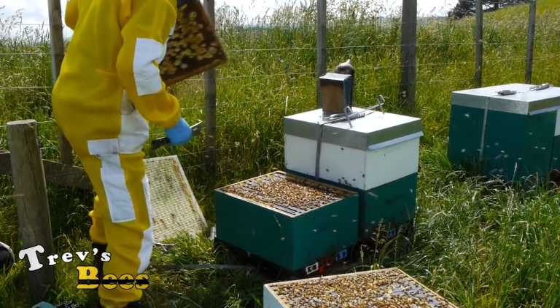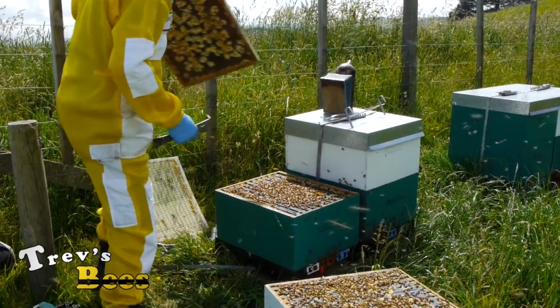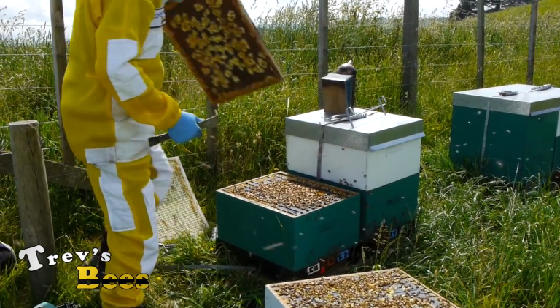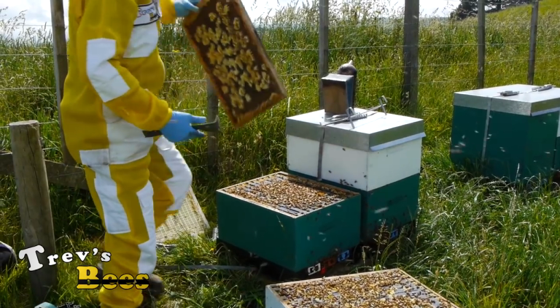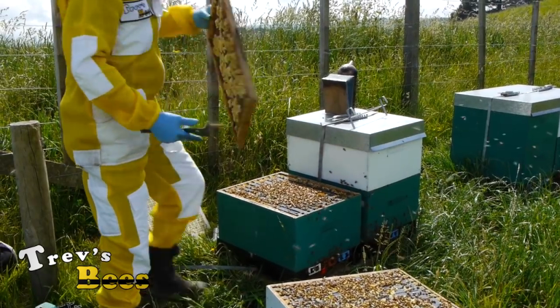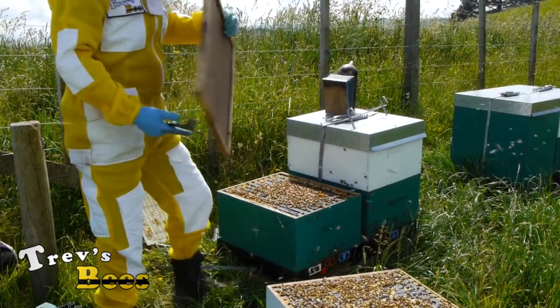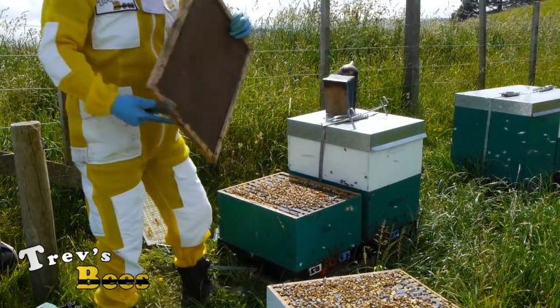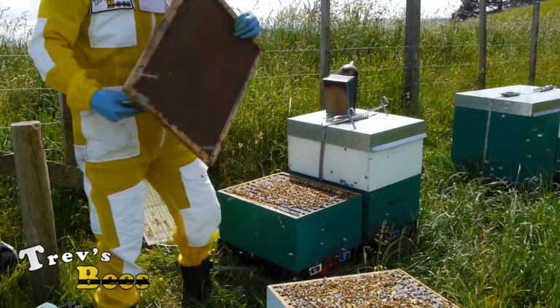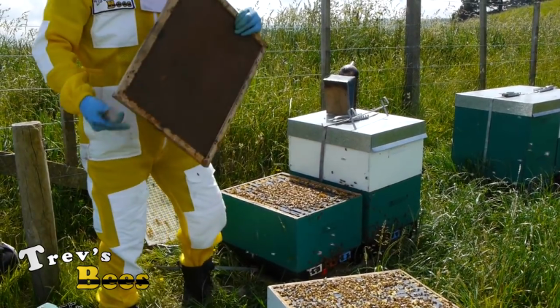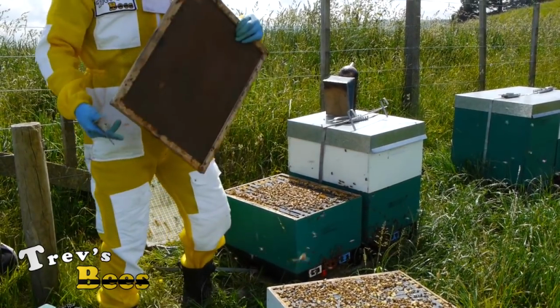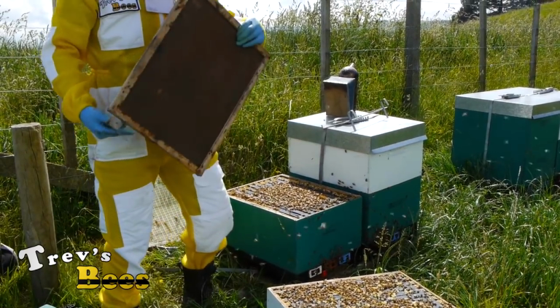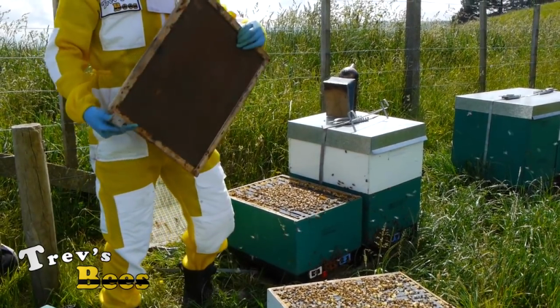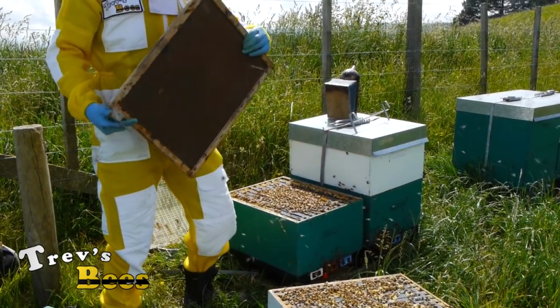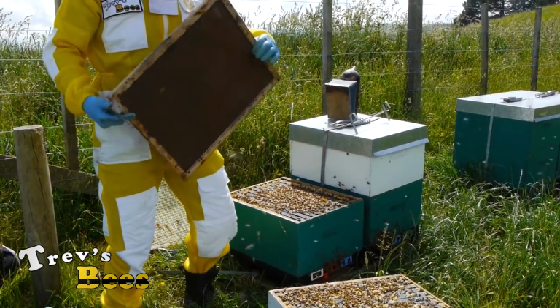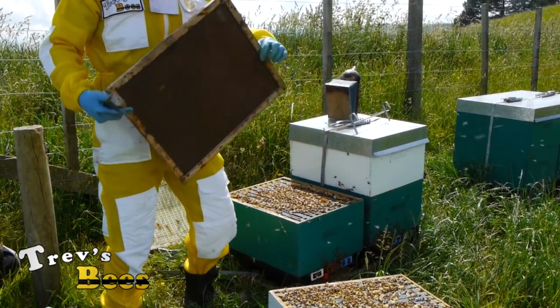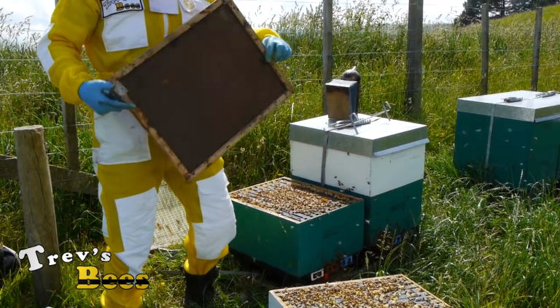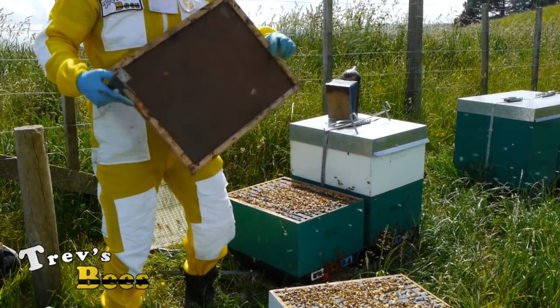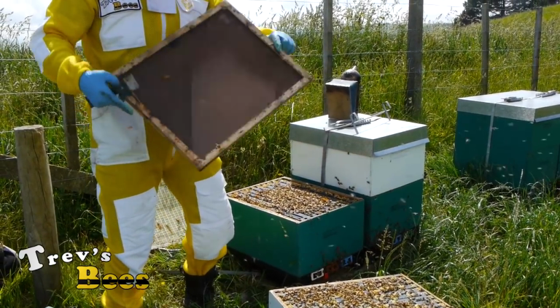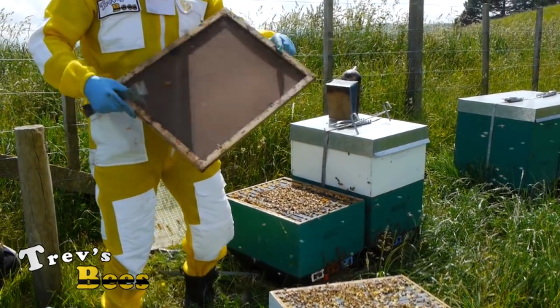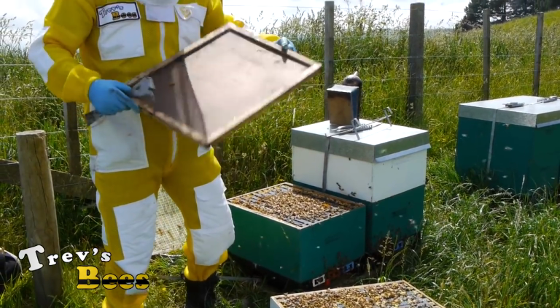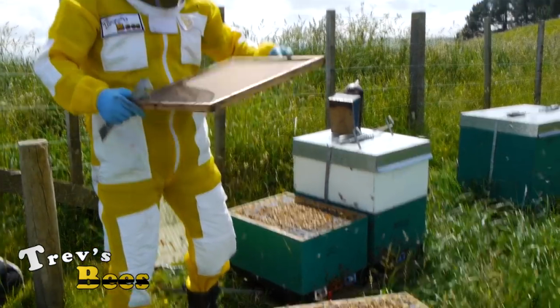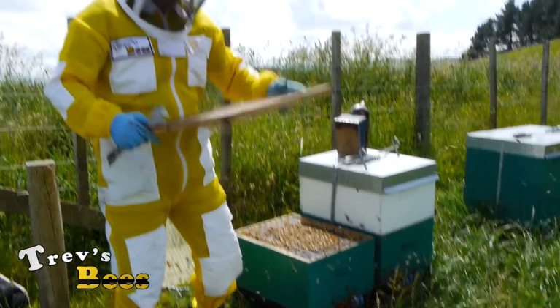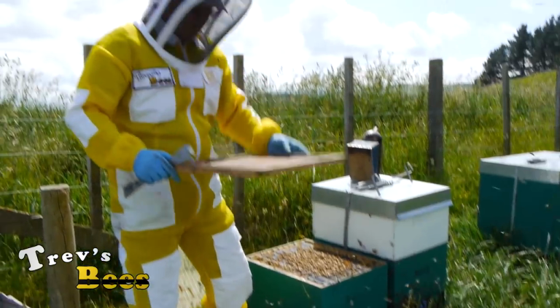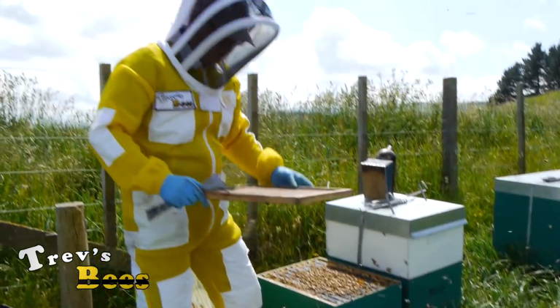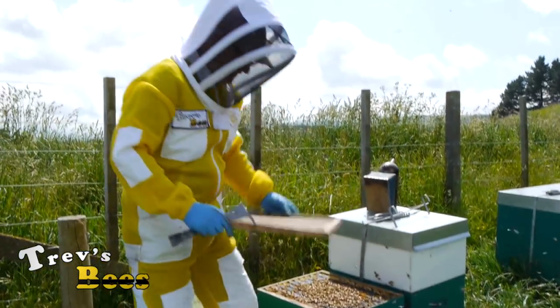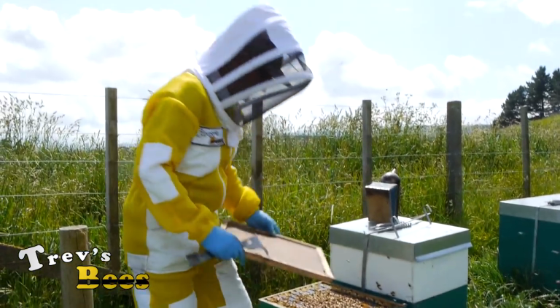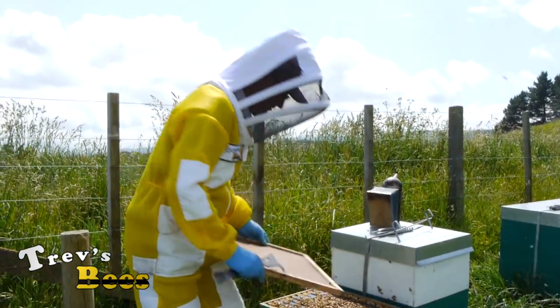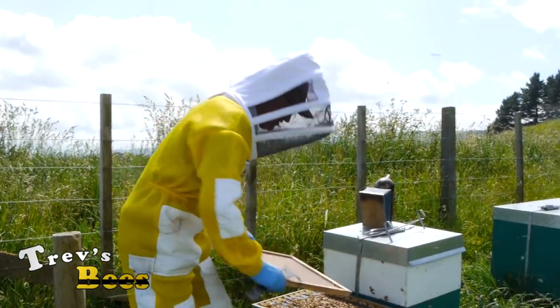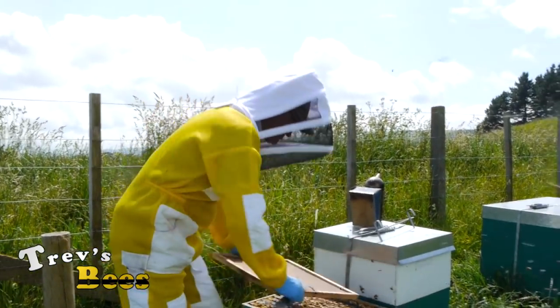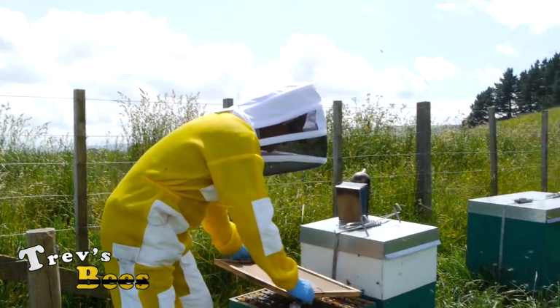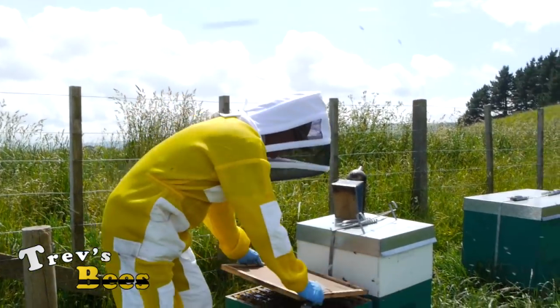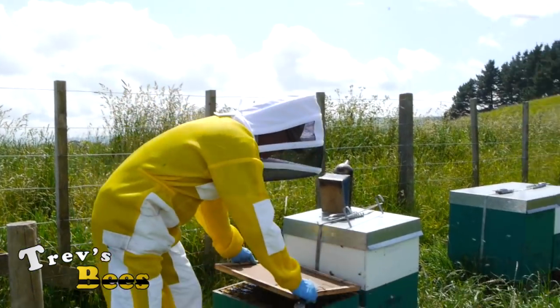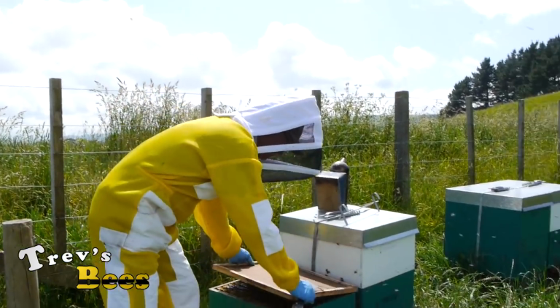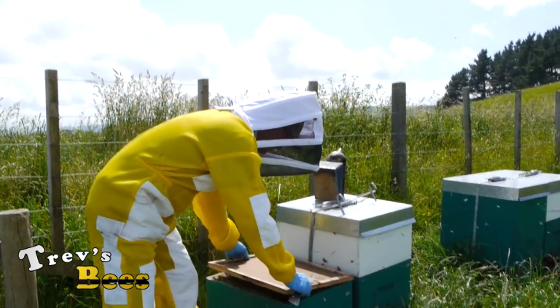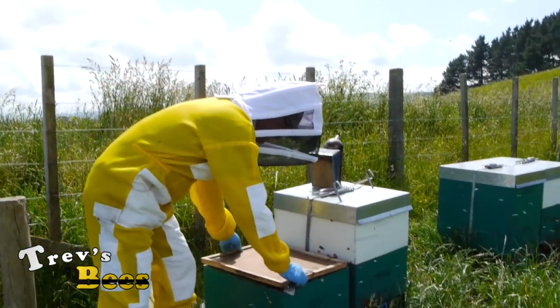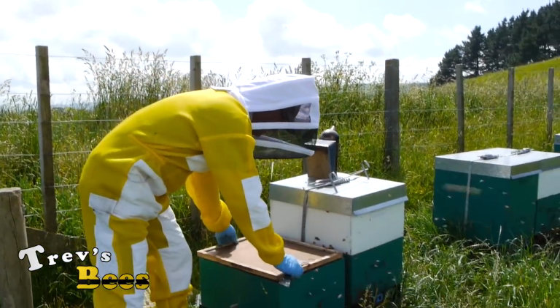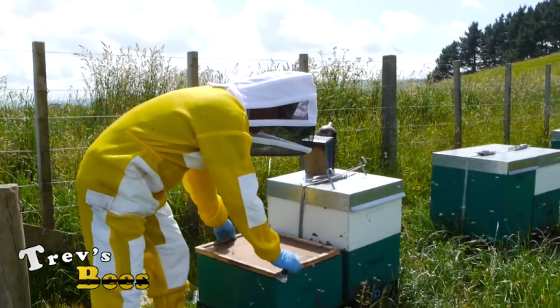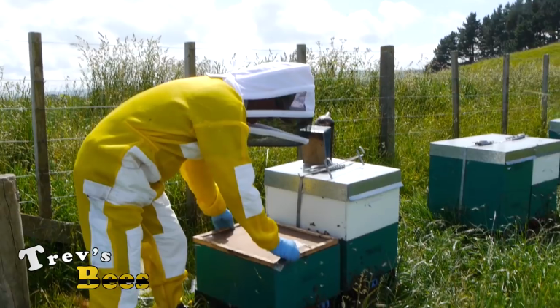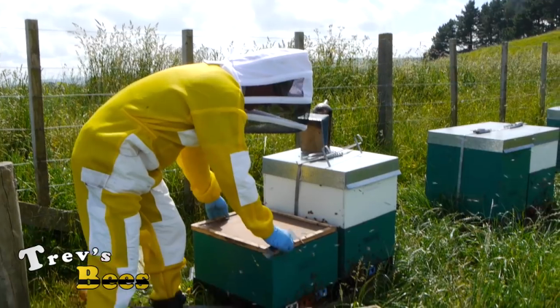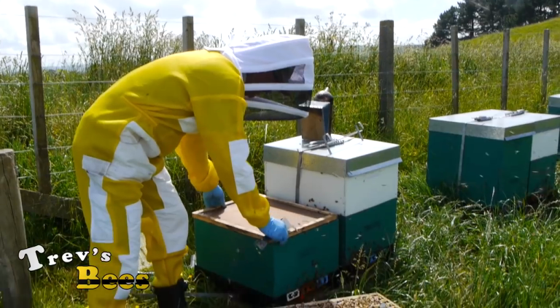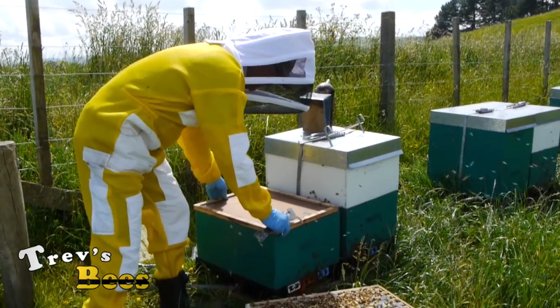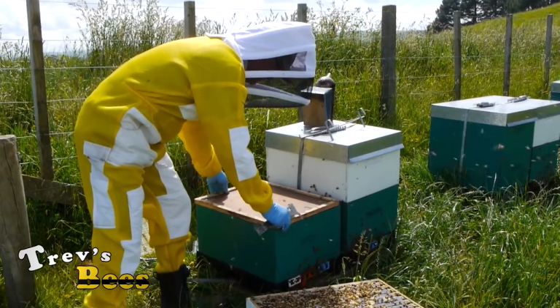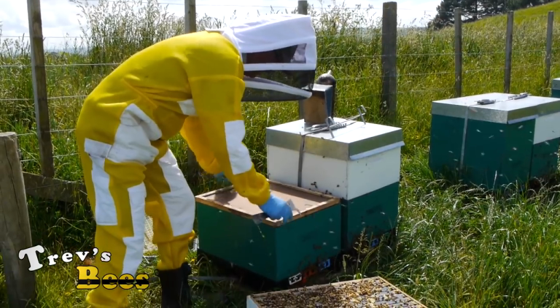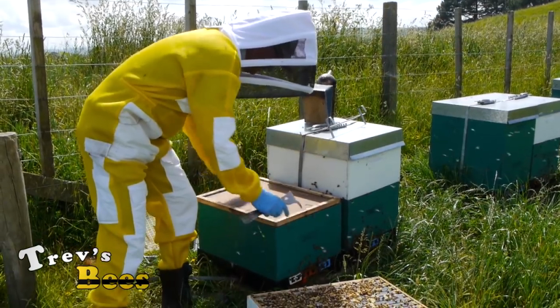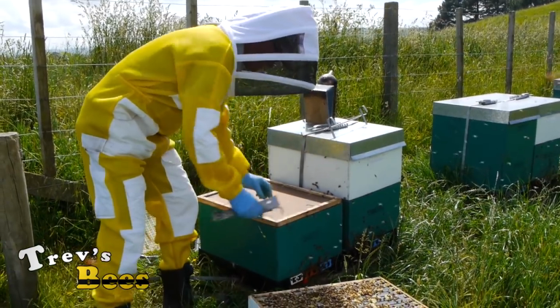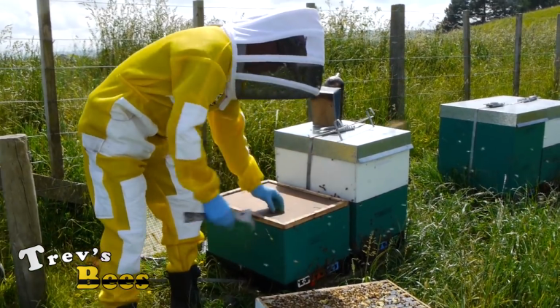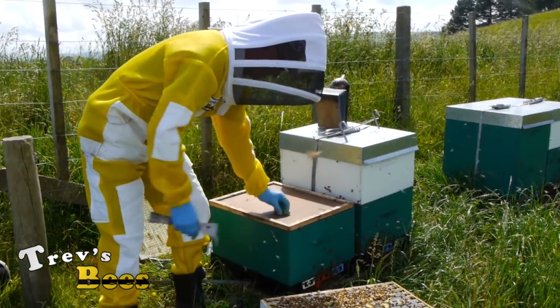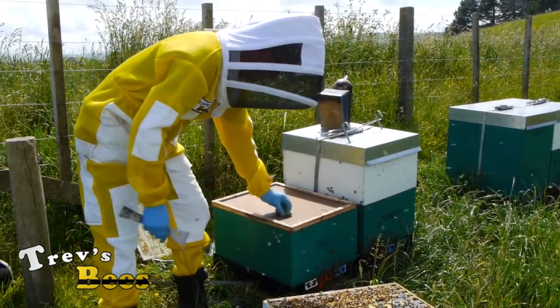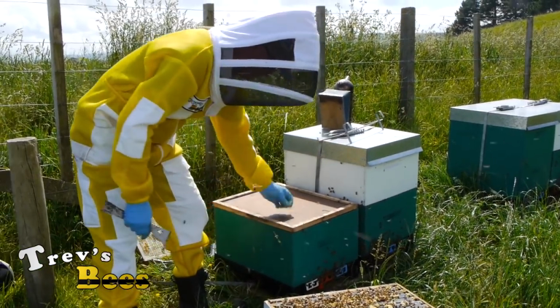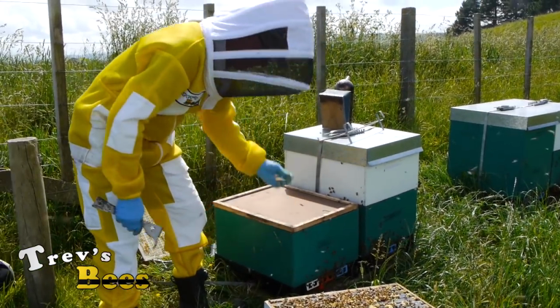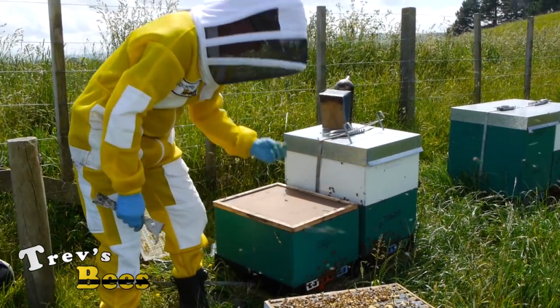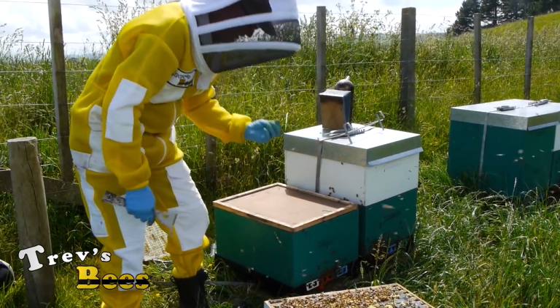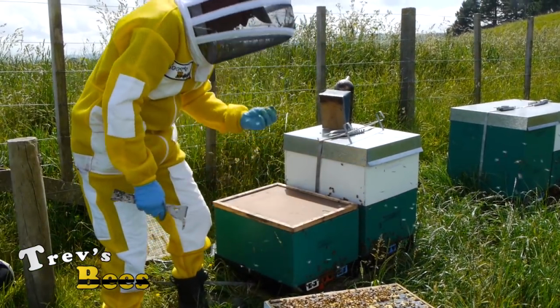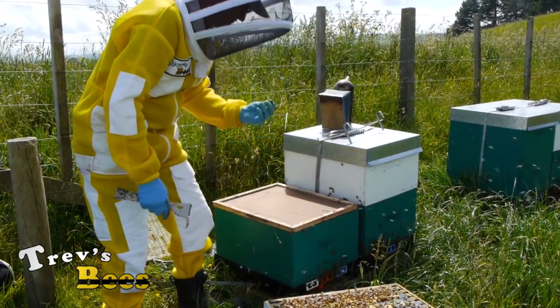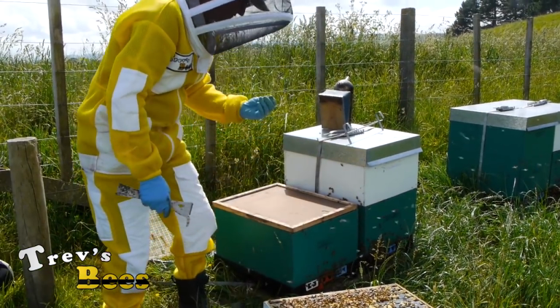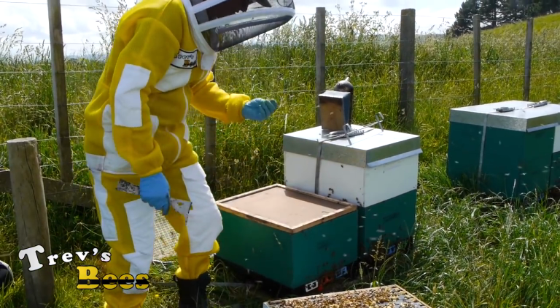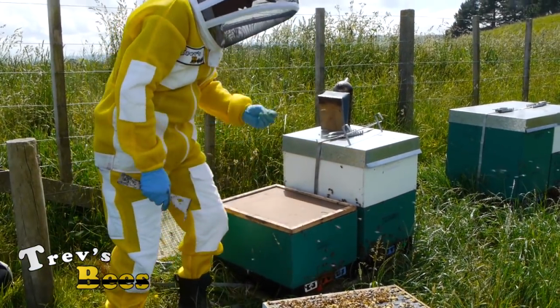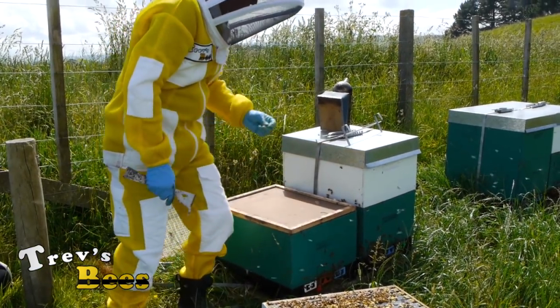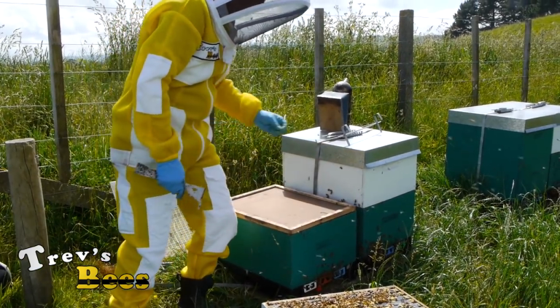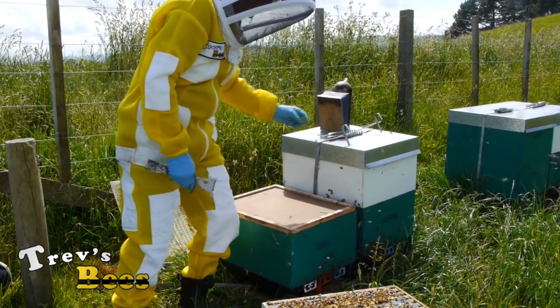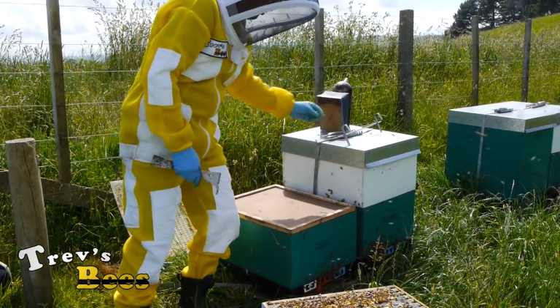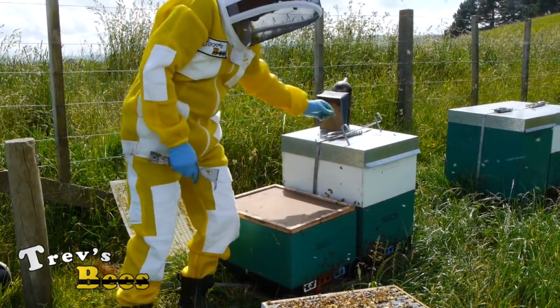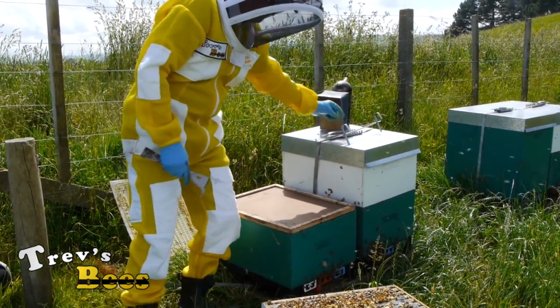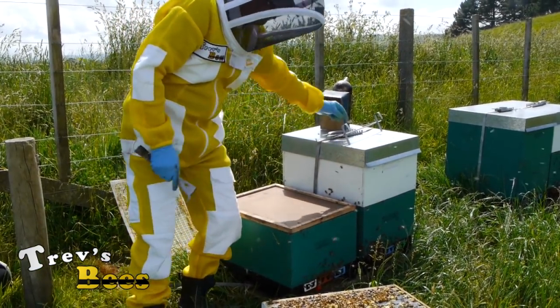So what I'm going to do is, just while we're working on the other one, I'm just going to cover the box - I'll just put the lid on there, keeps them all quiet.